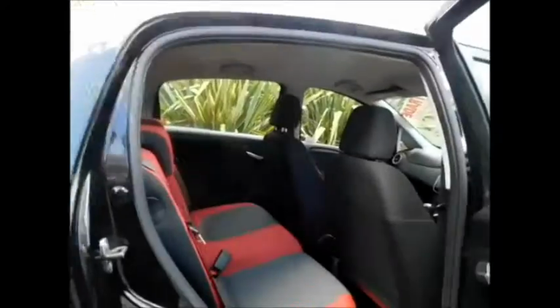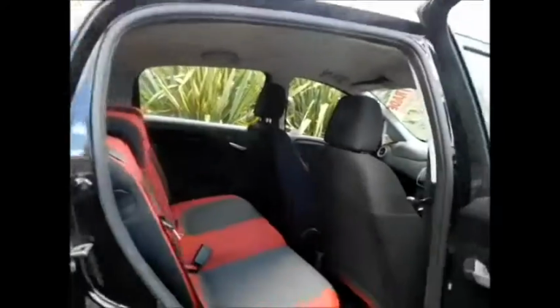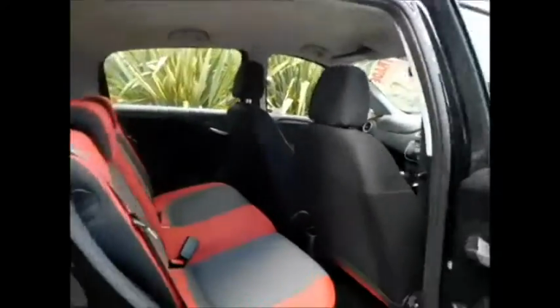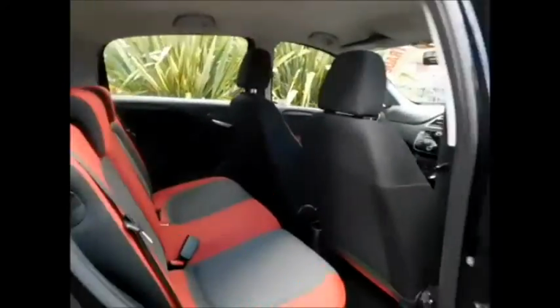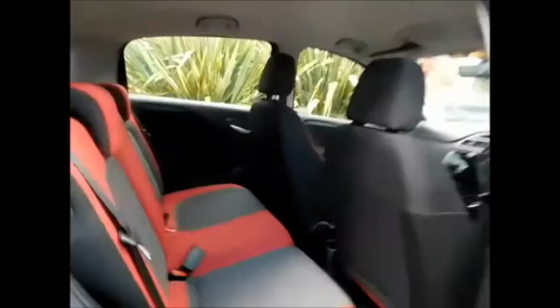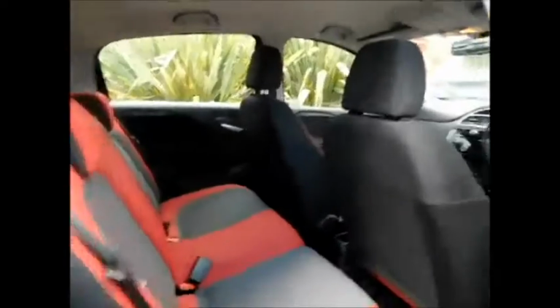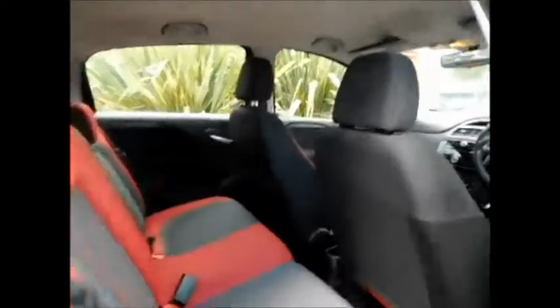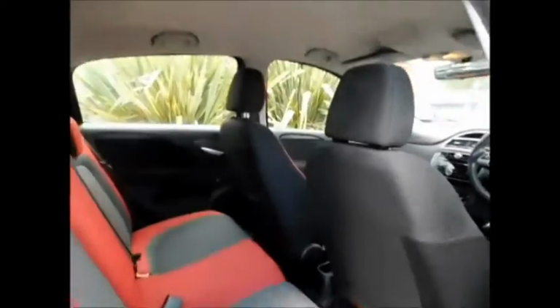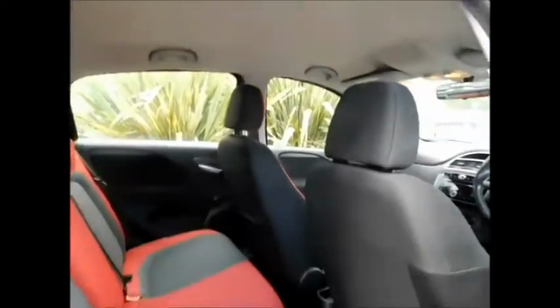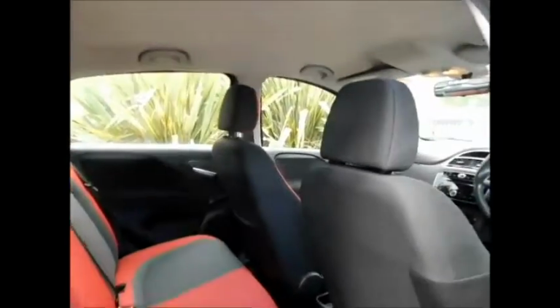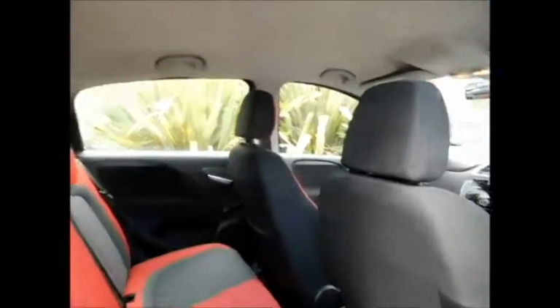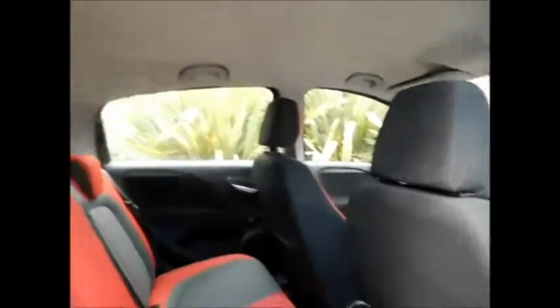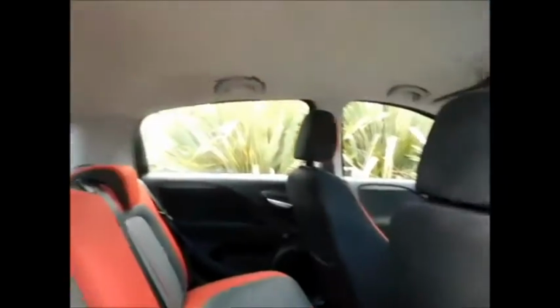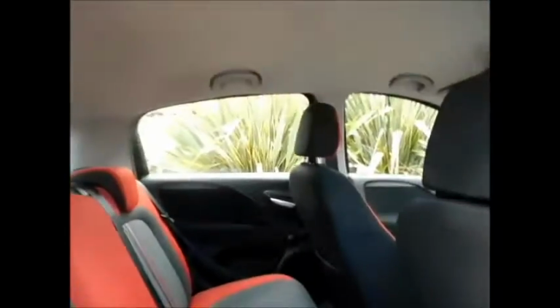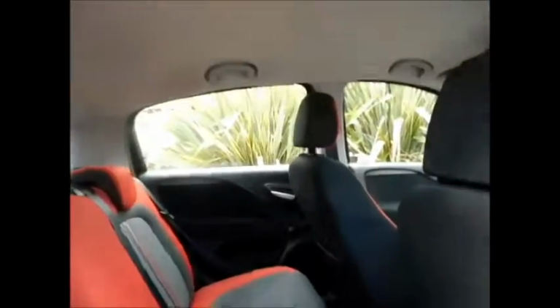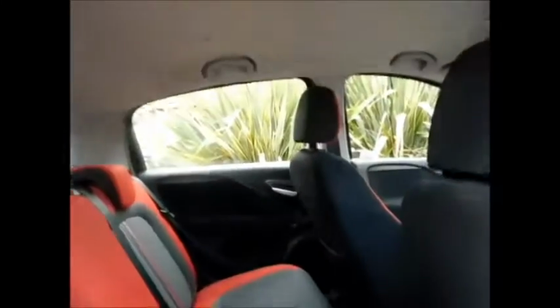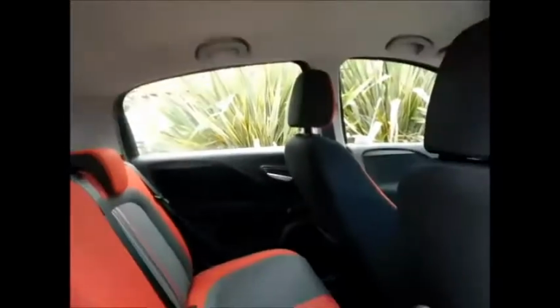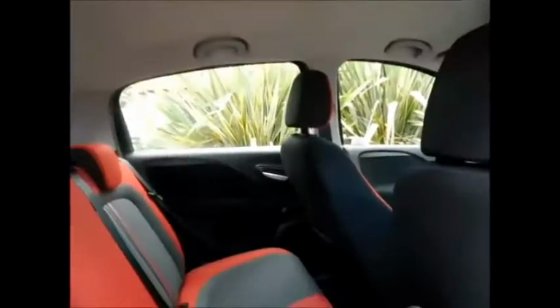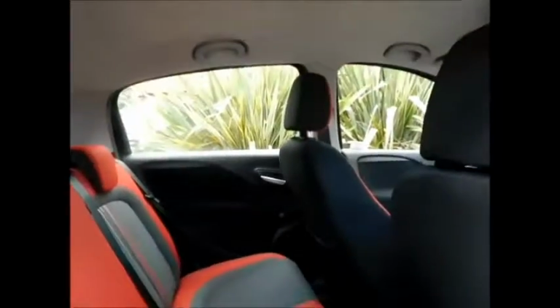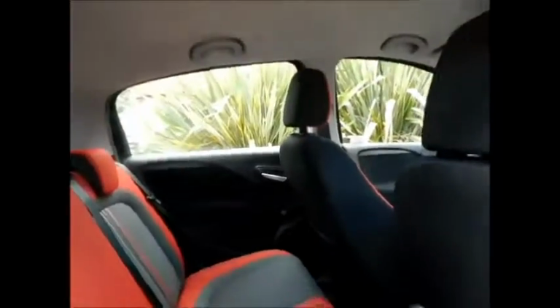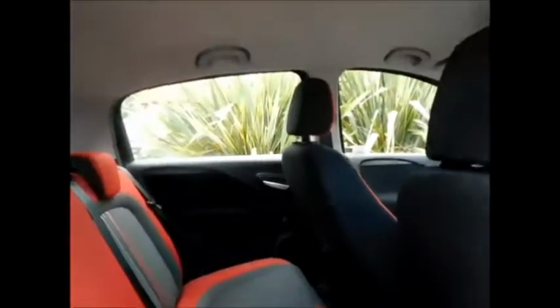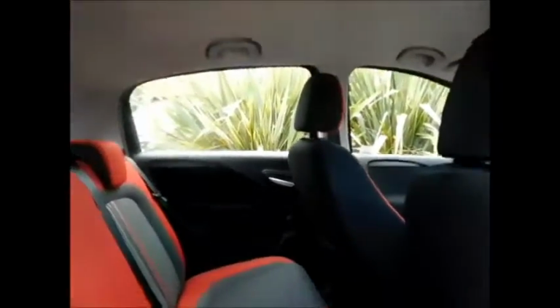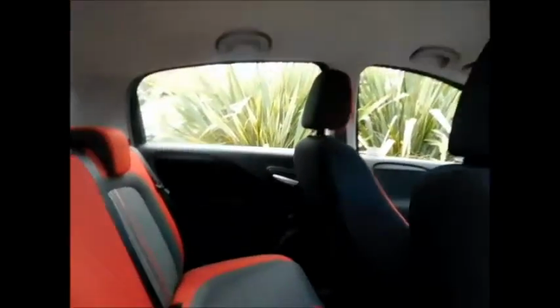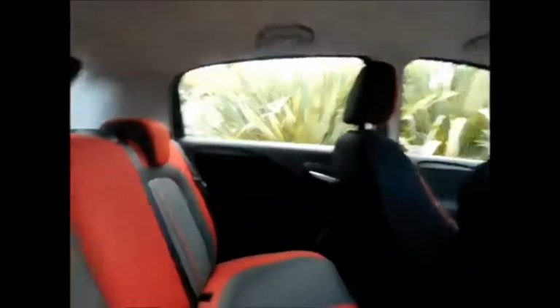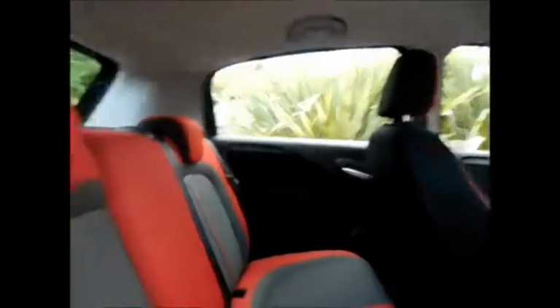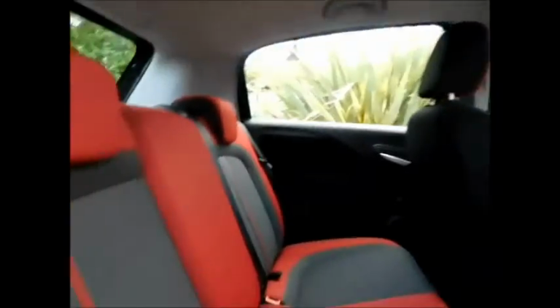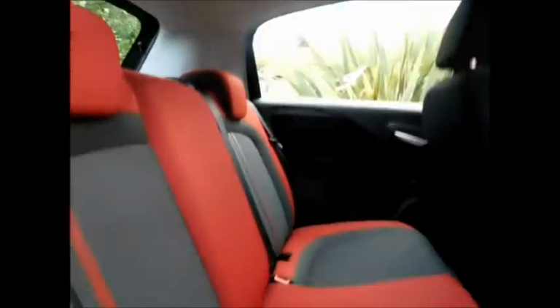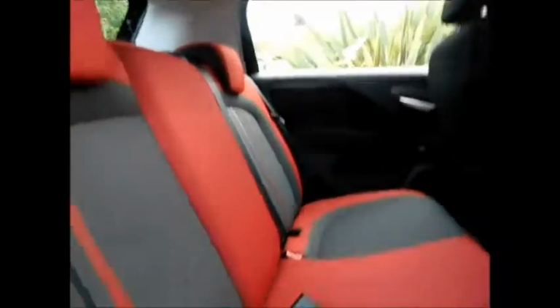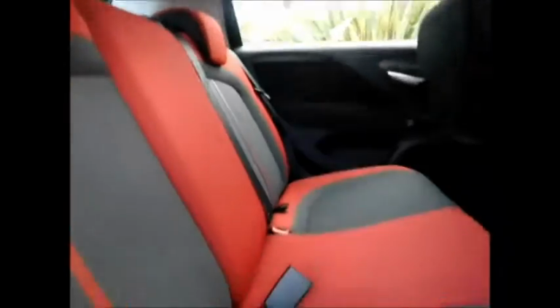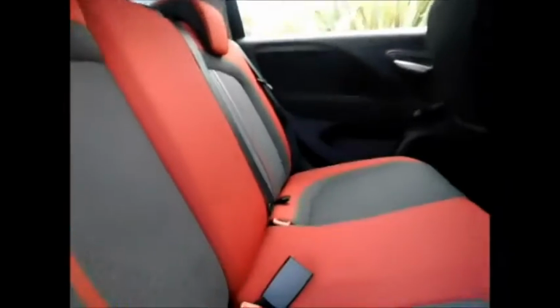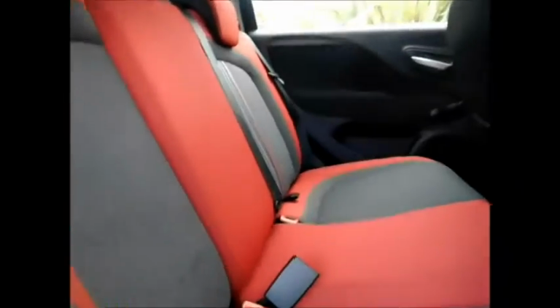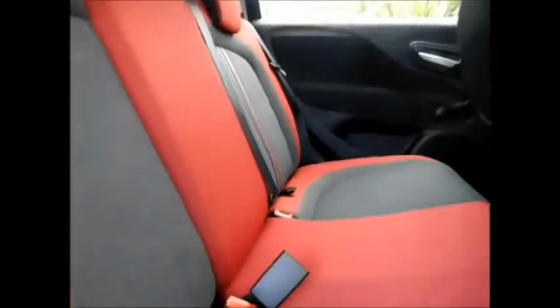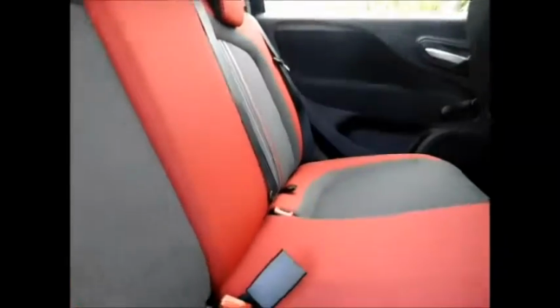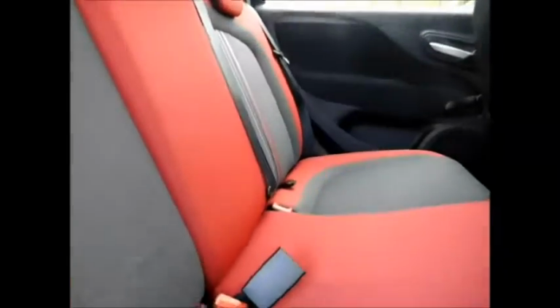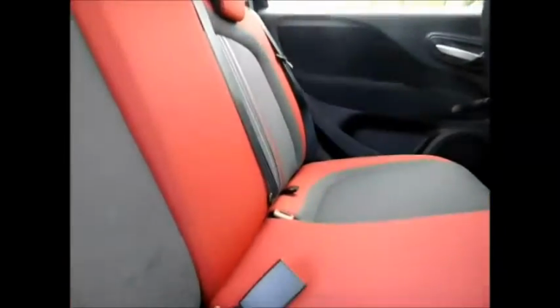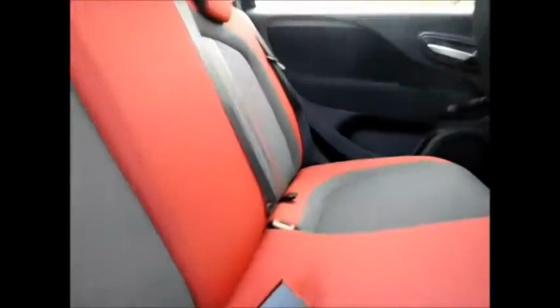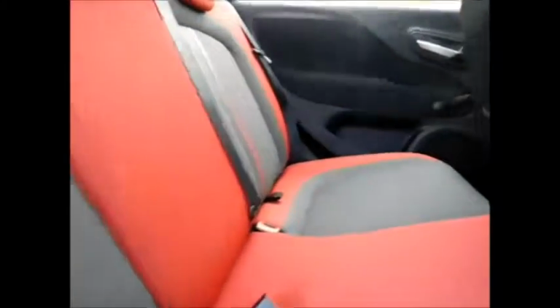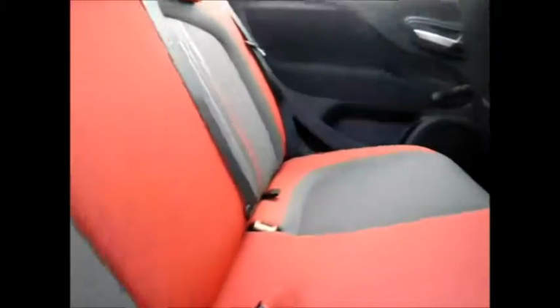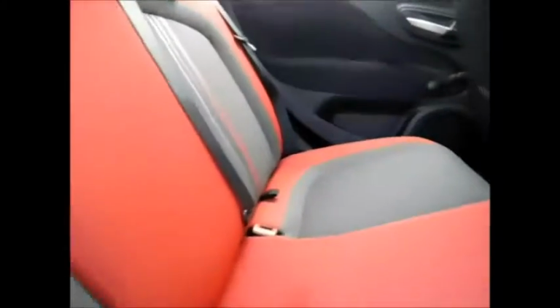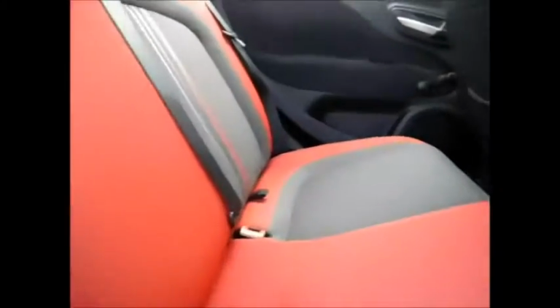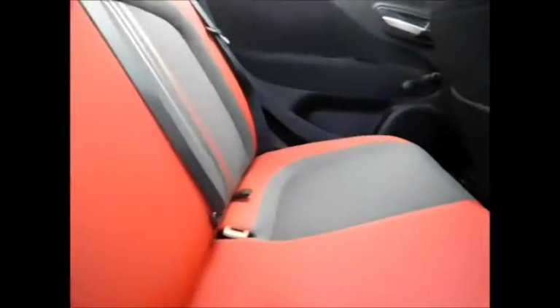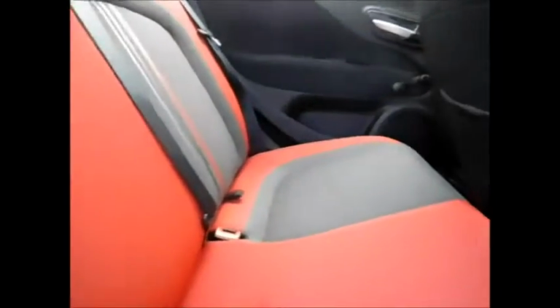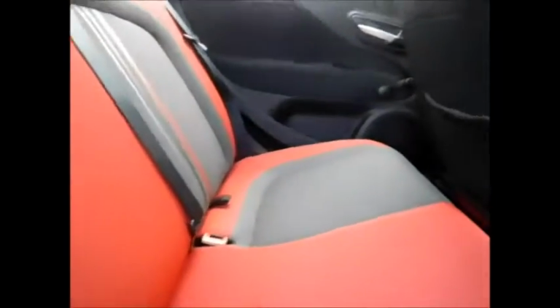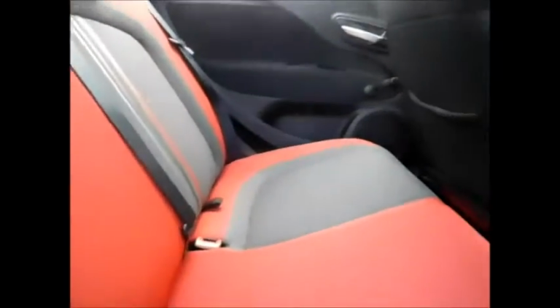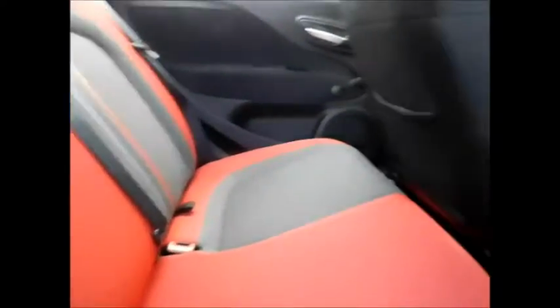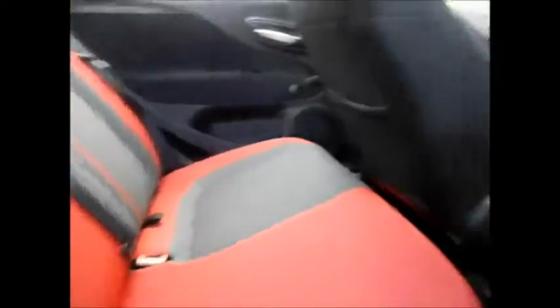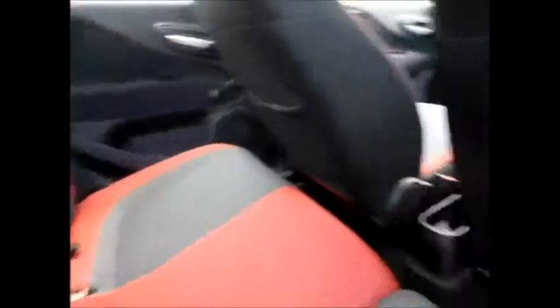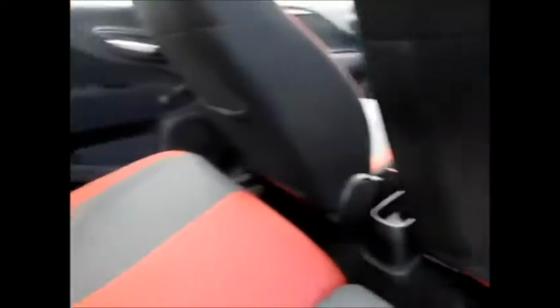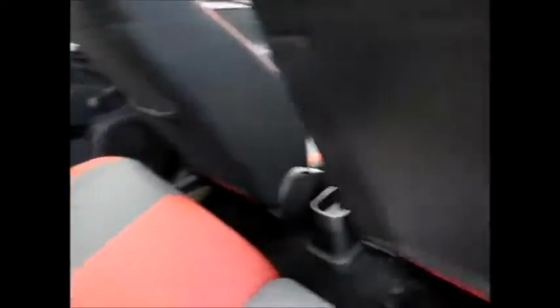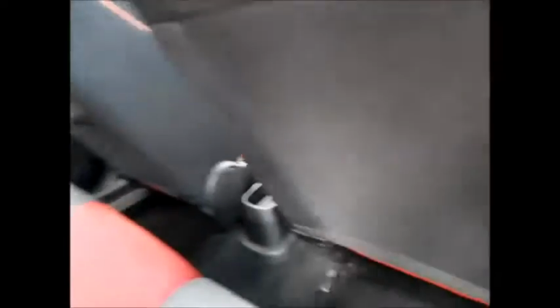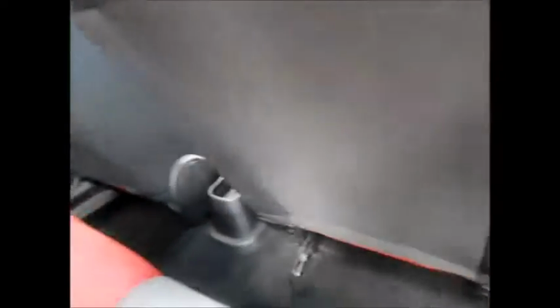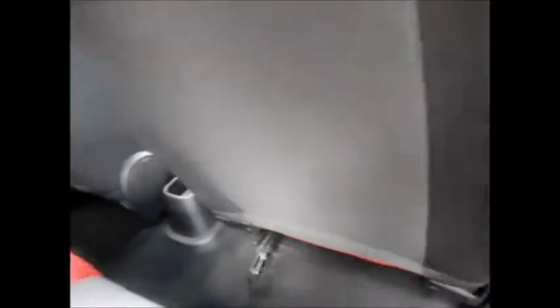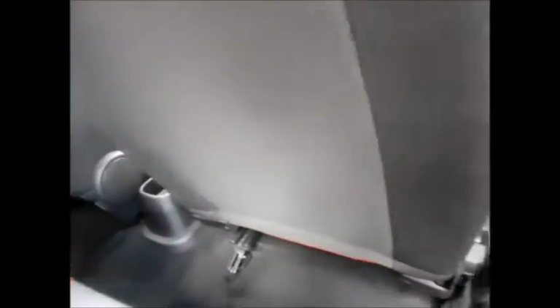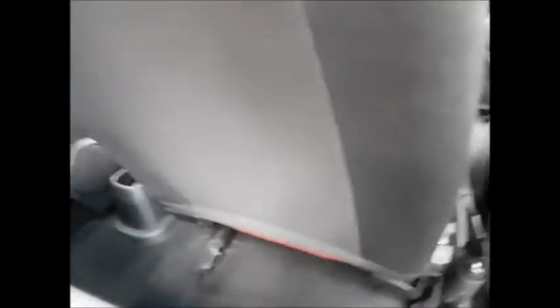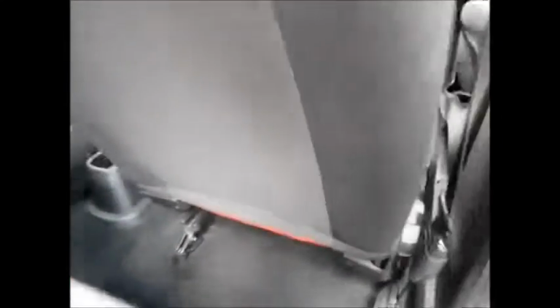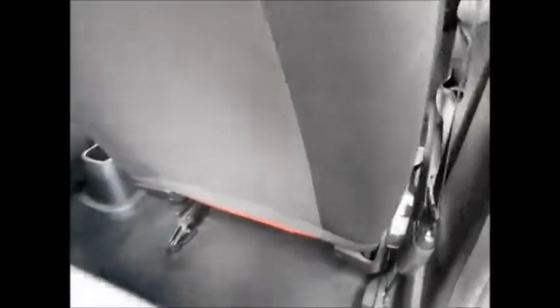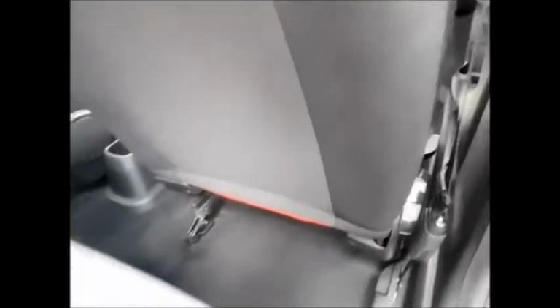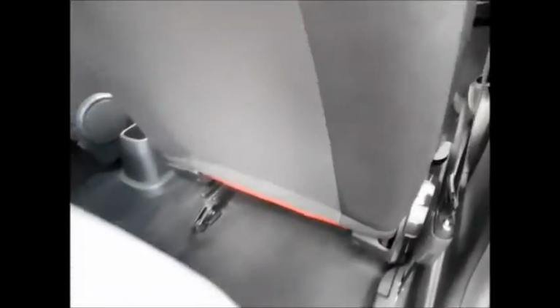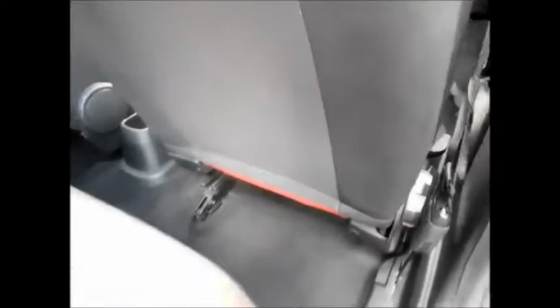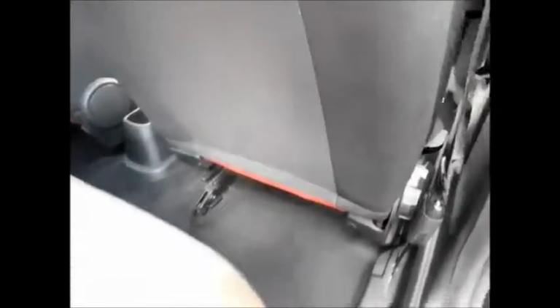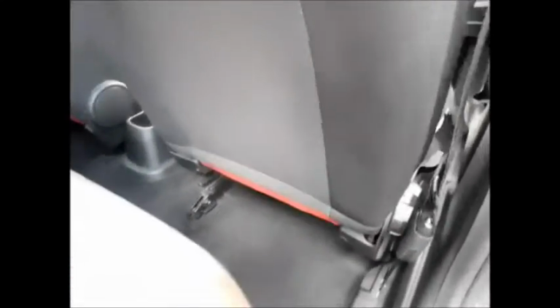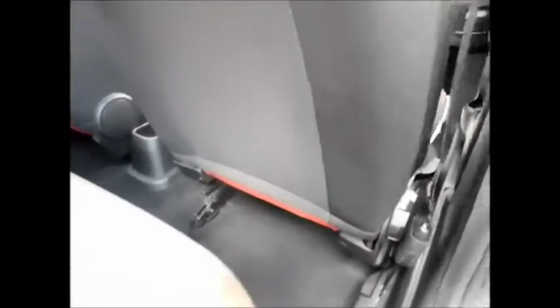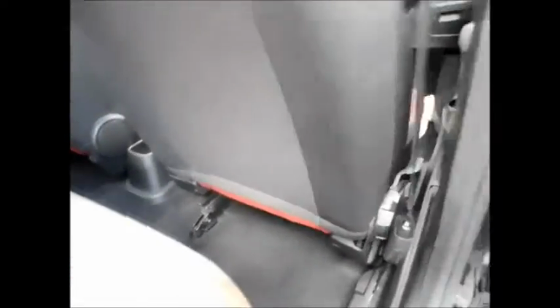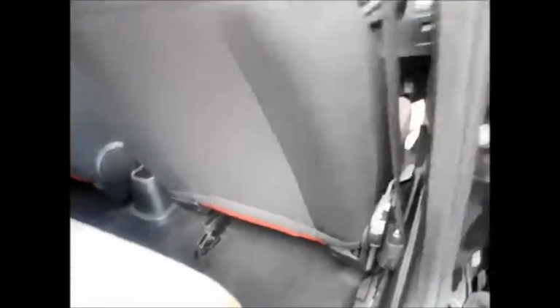Going inside the vehicle, it benefits from a lovely red and grey cloth interior. There is plenty of leg room in the rear as you can see.